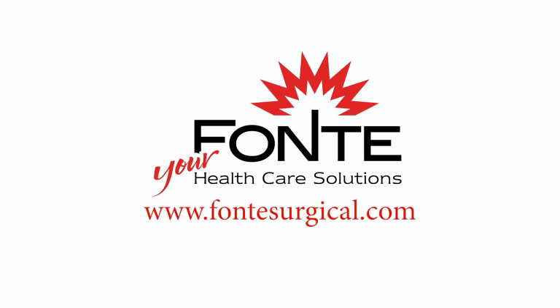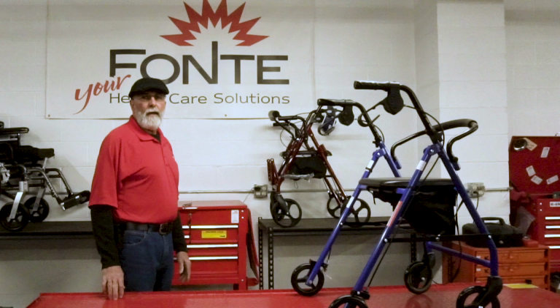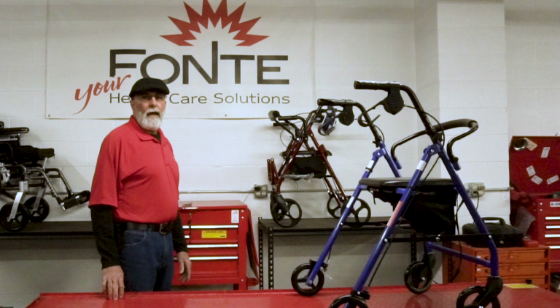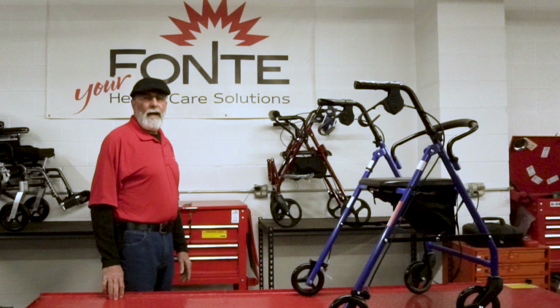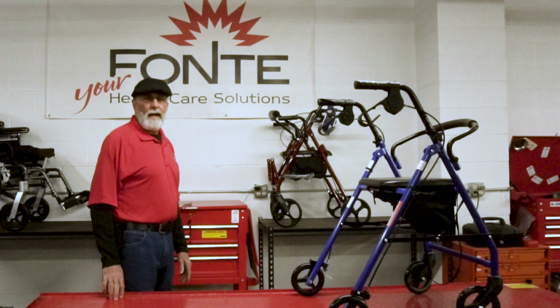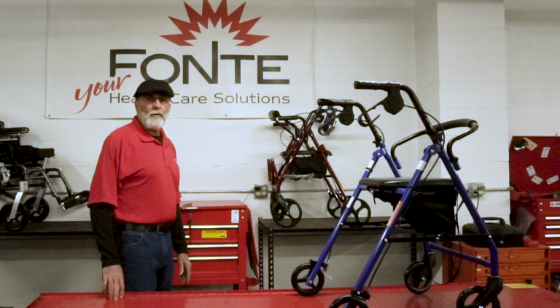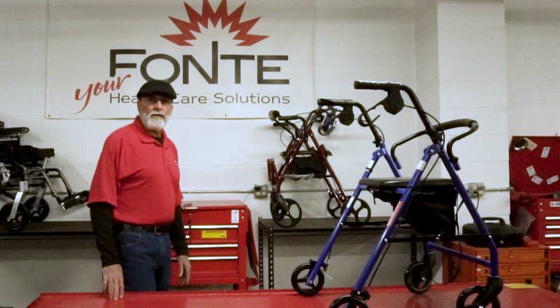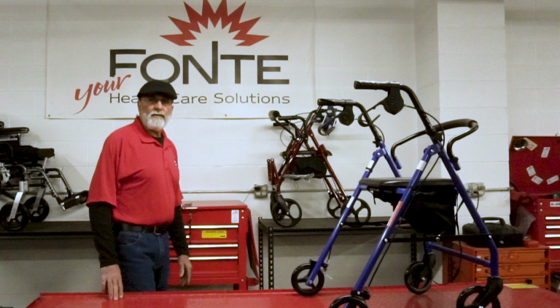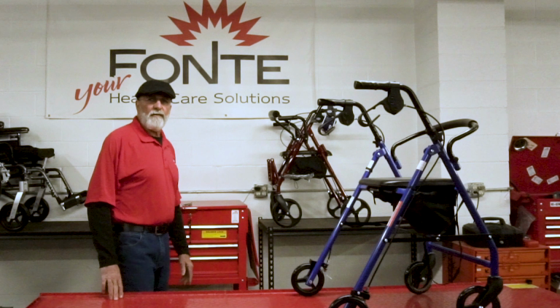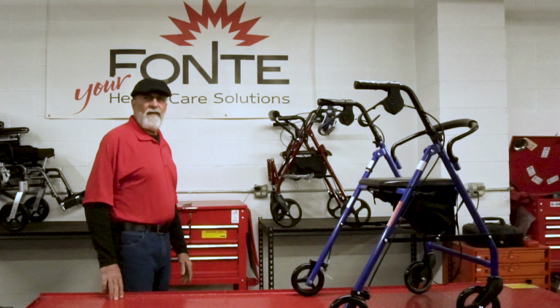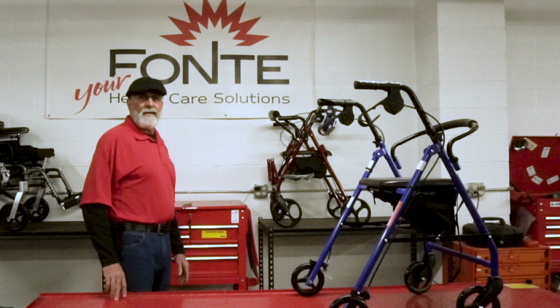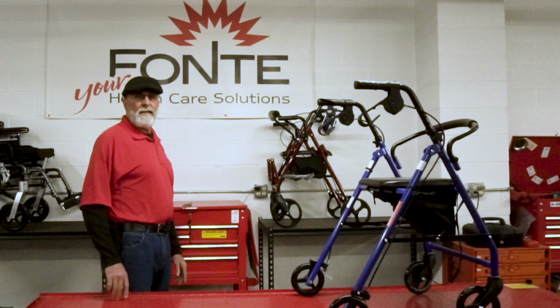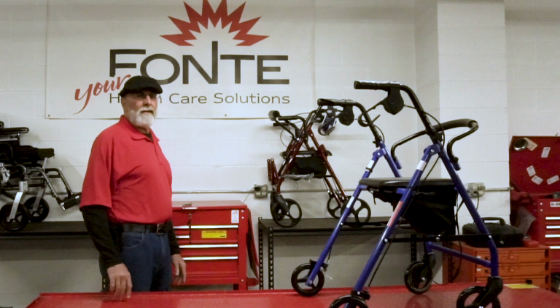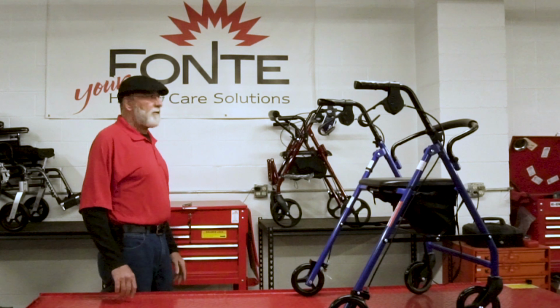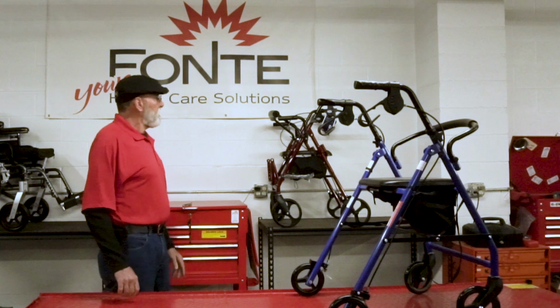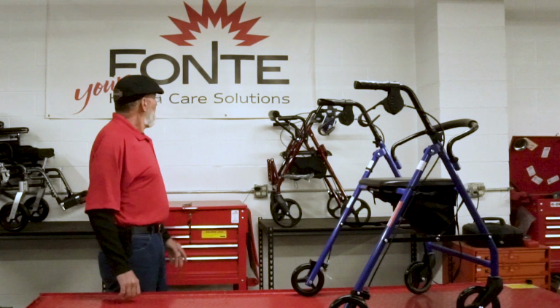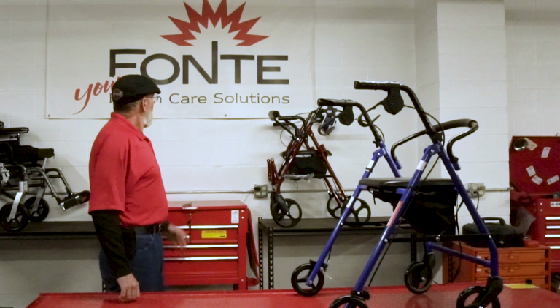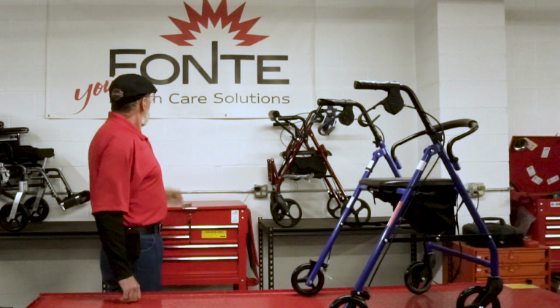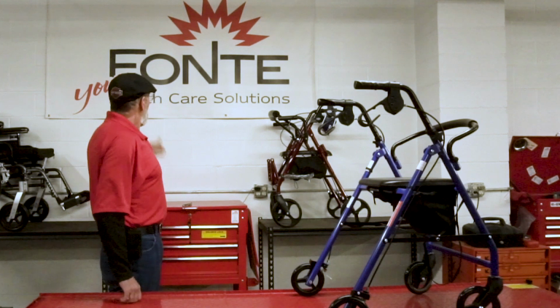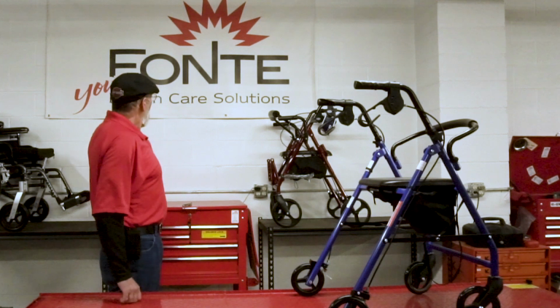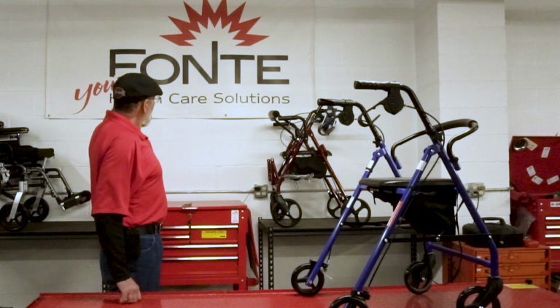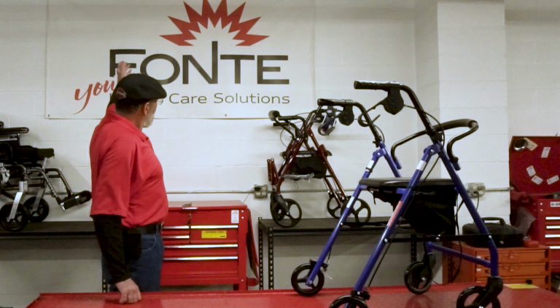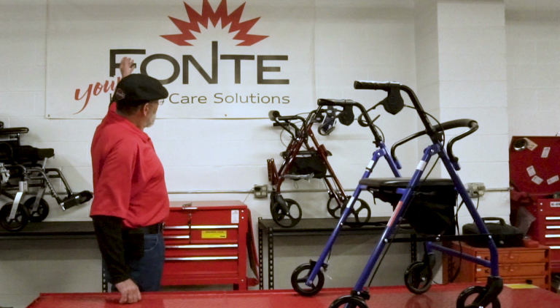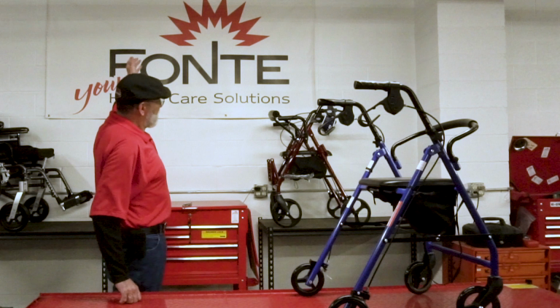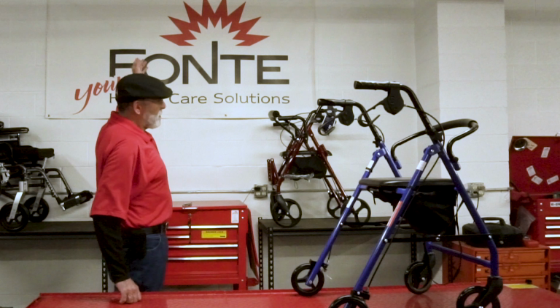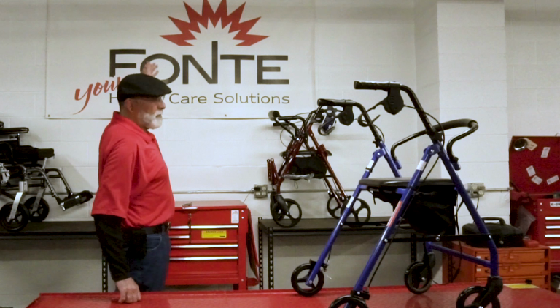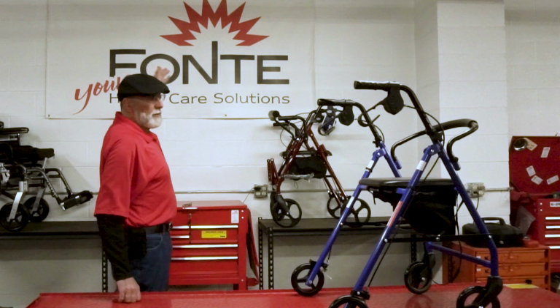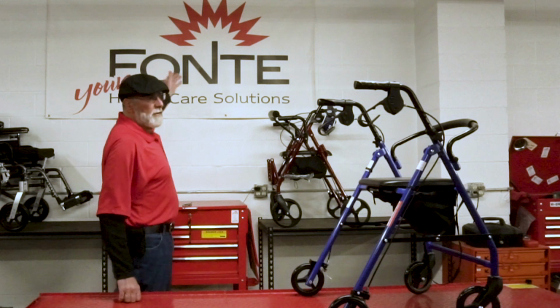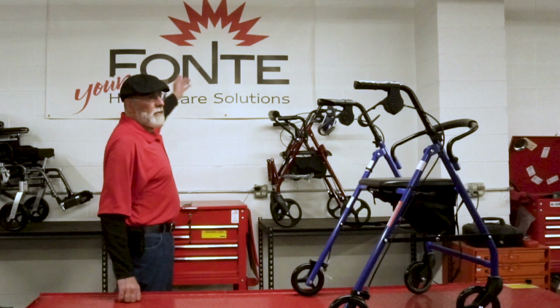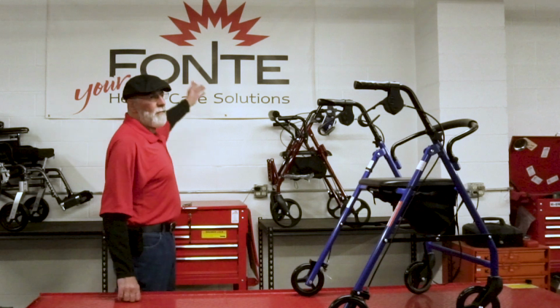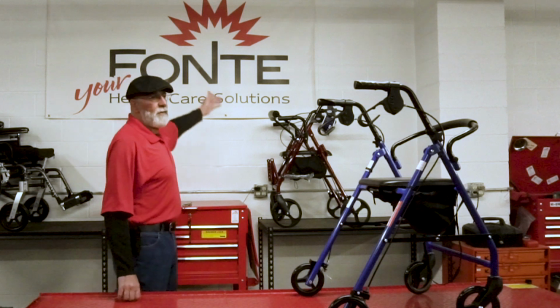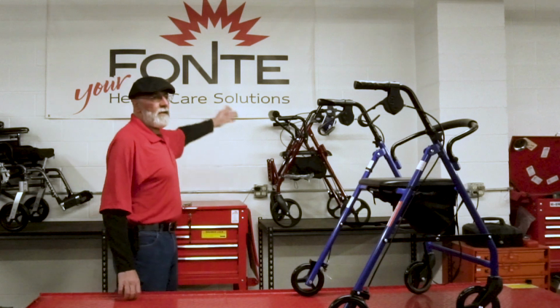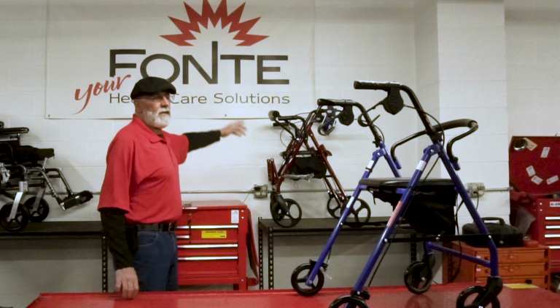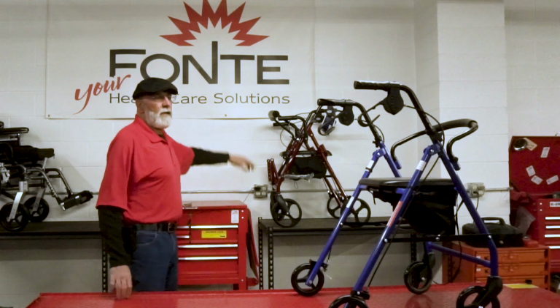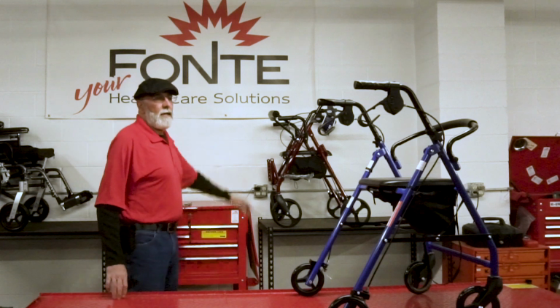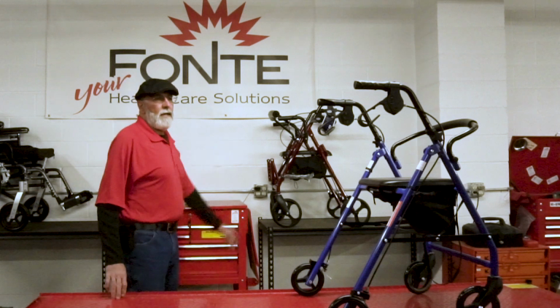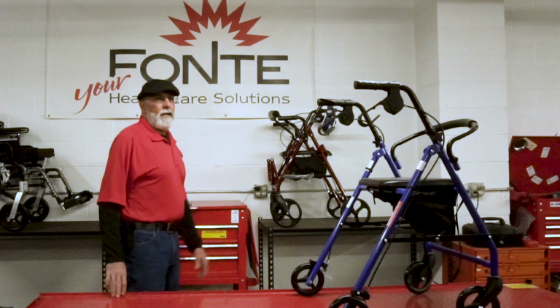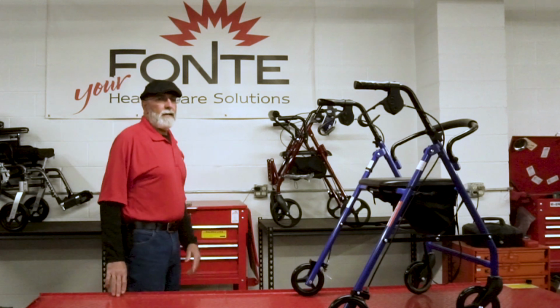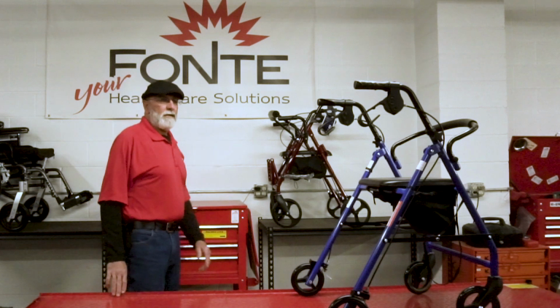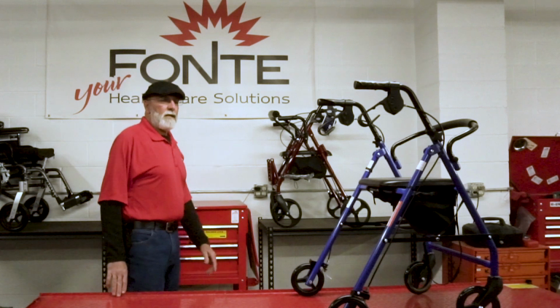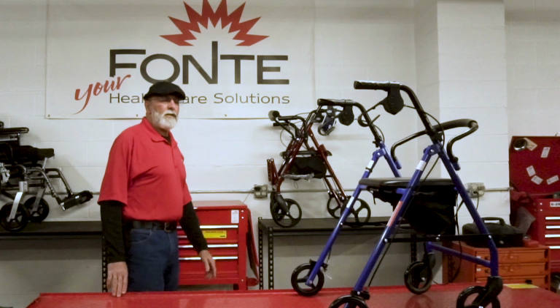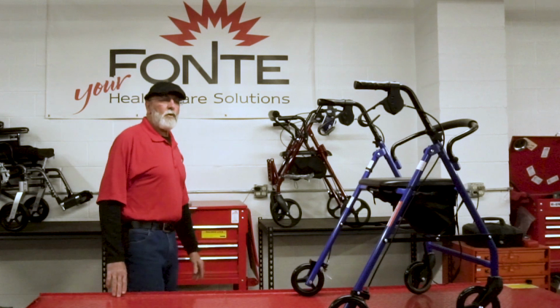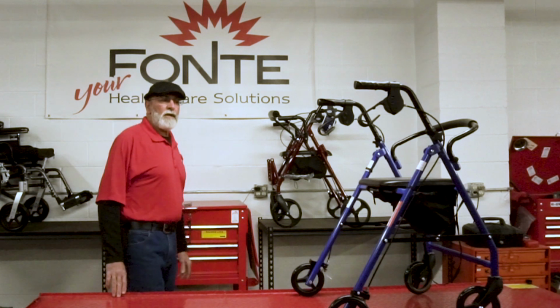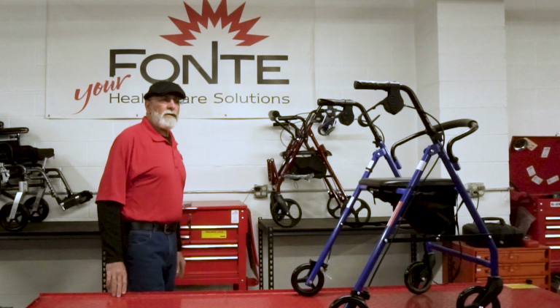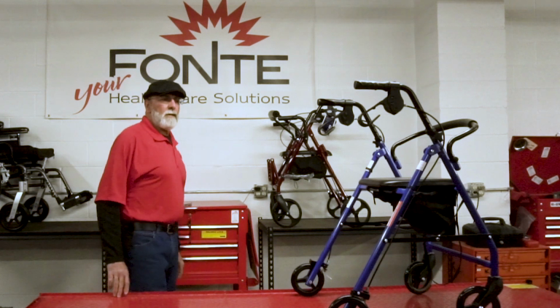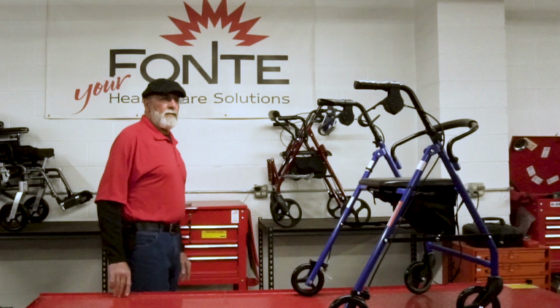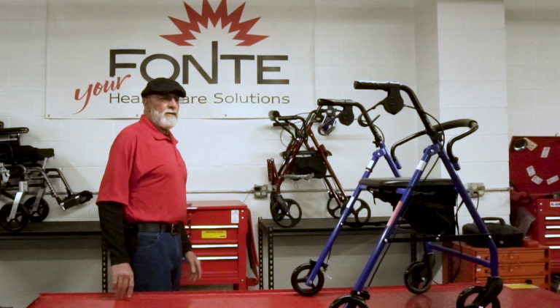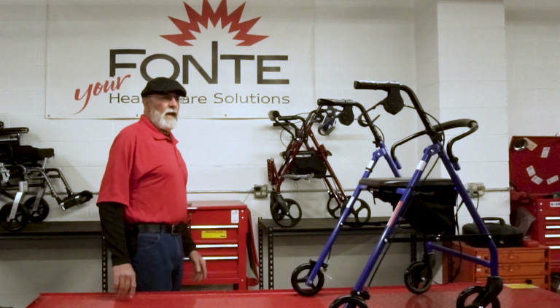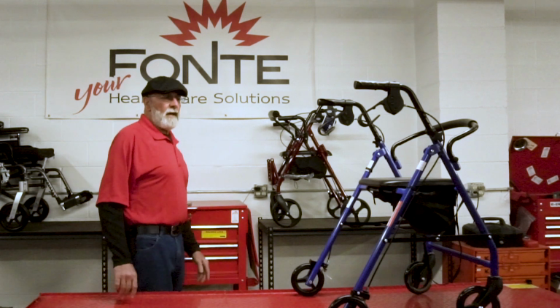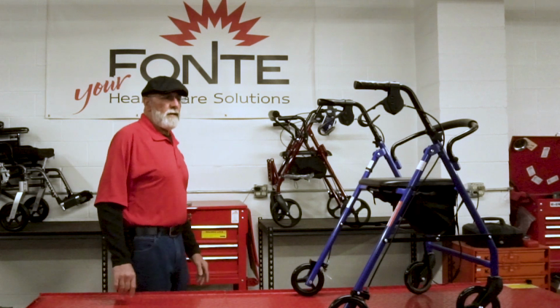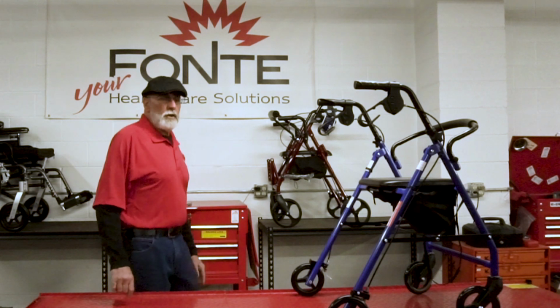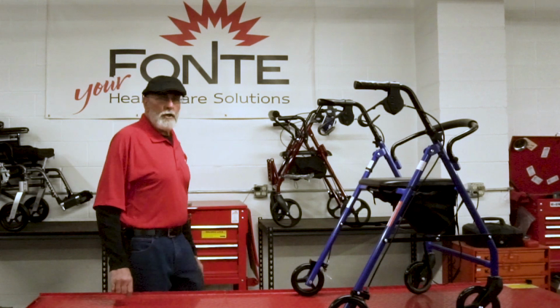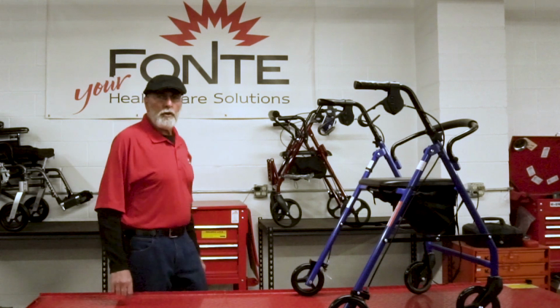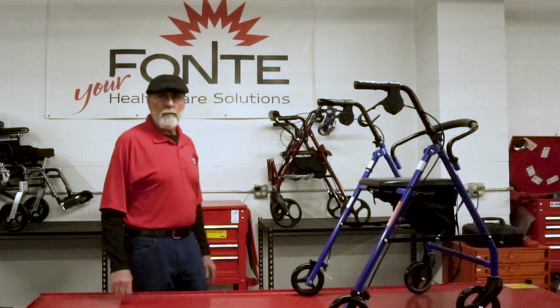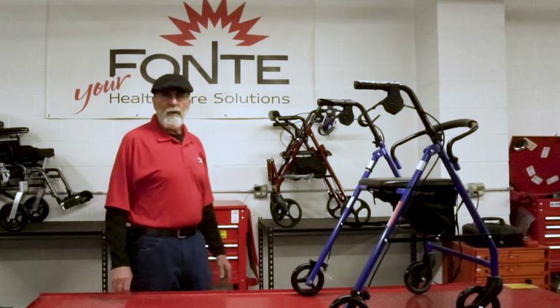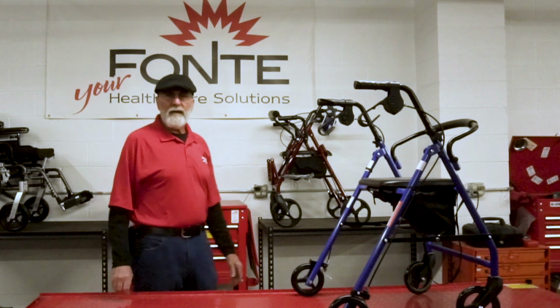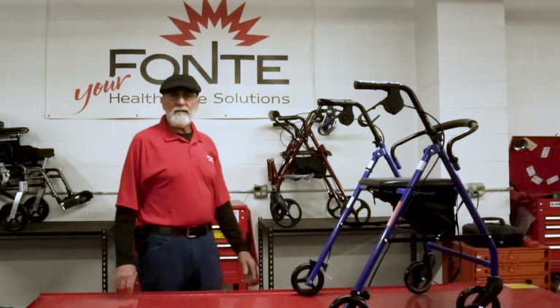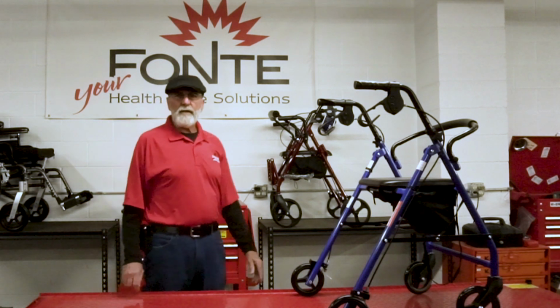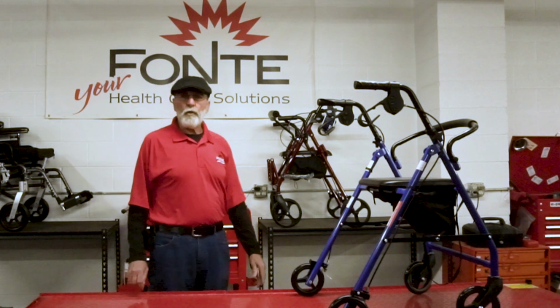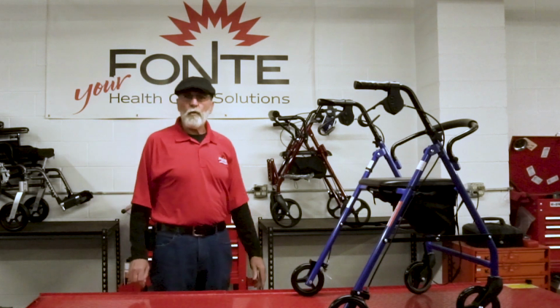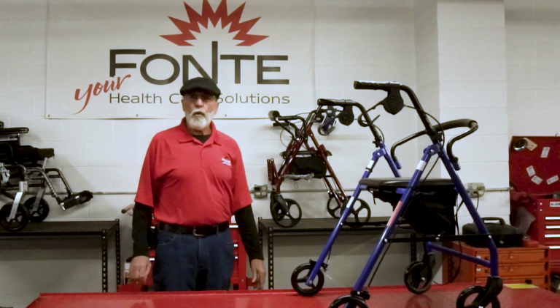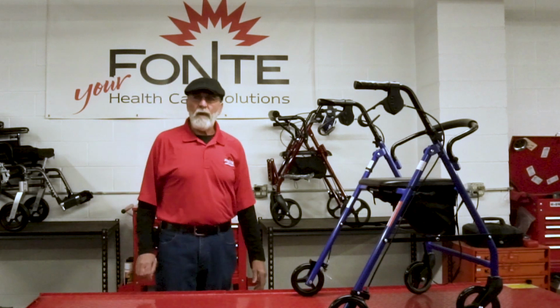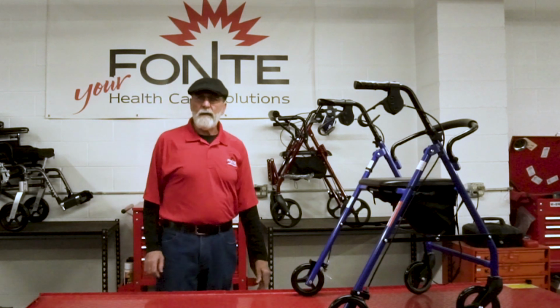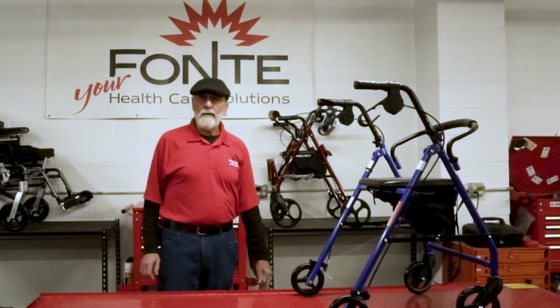Hi, I'm Chris from Fontes, your healthcare solutions company, and today's quick tip is how to adjust your brakes on your rollator.